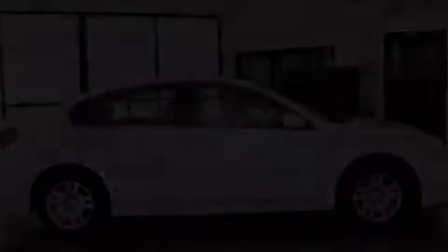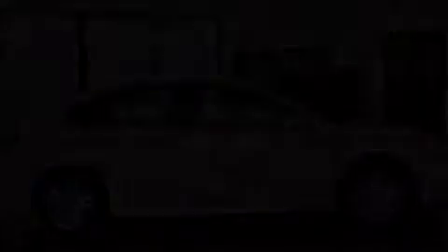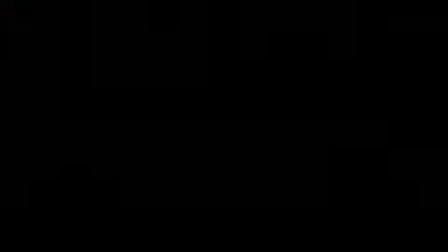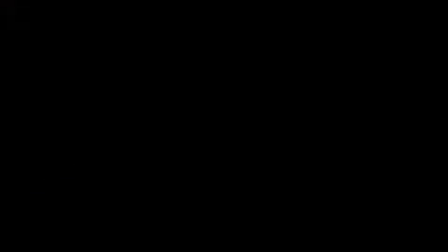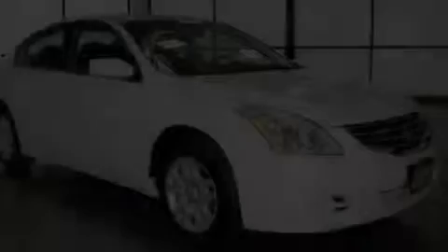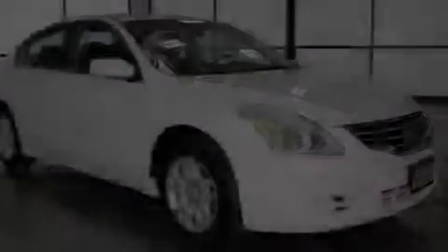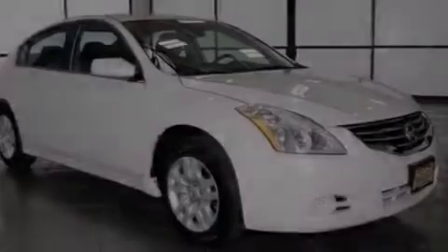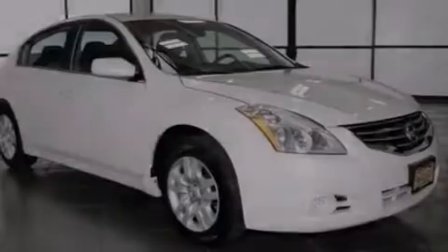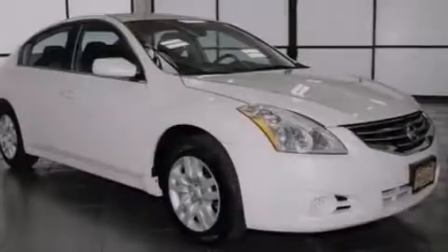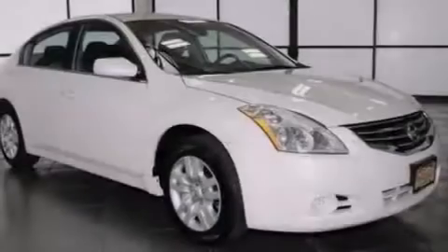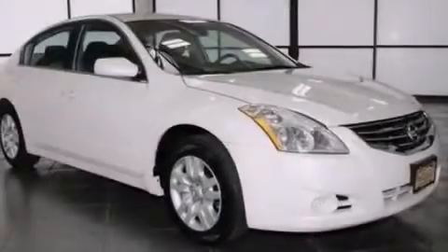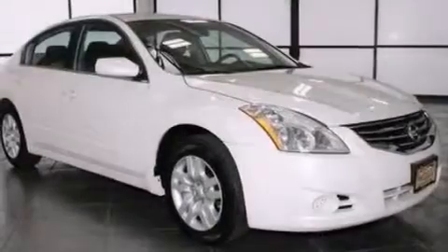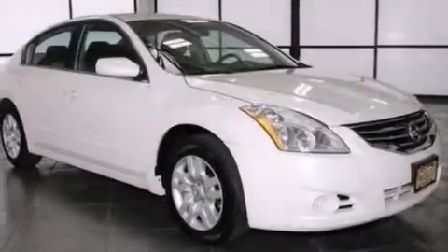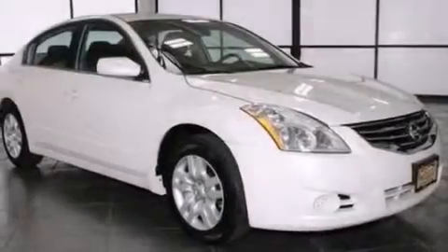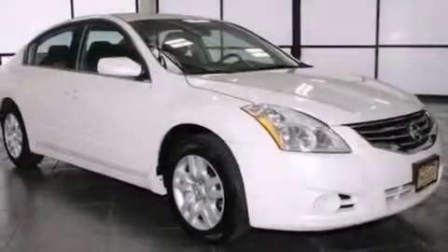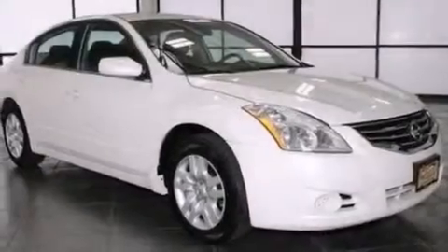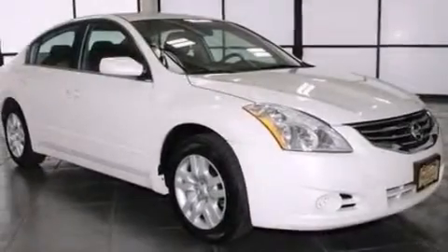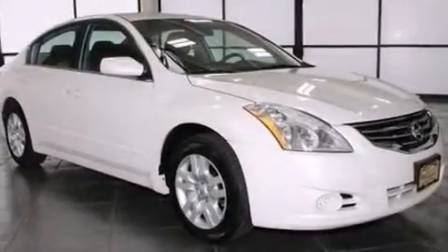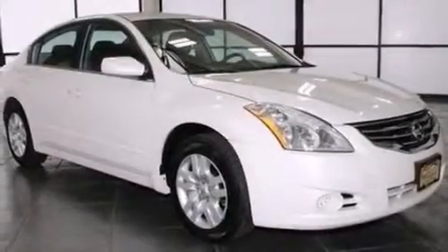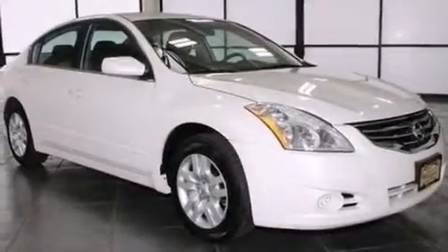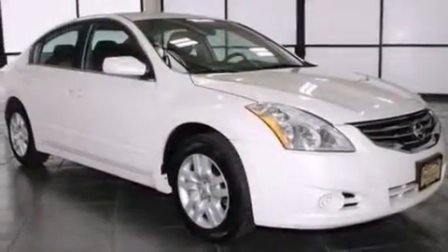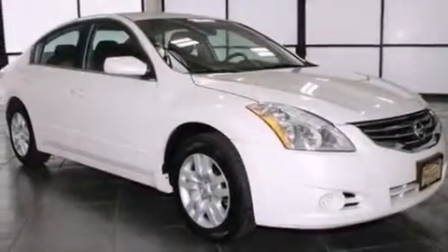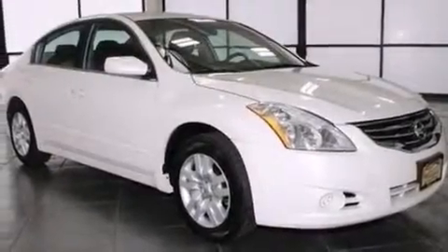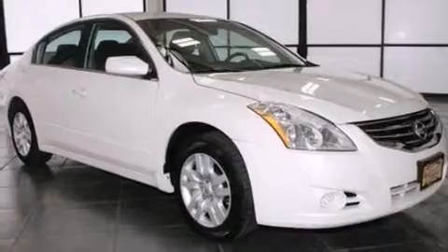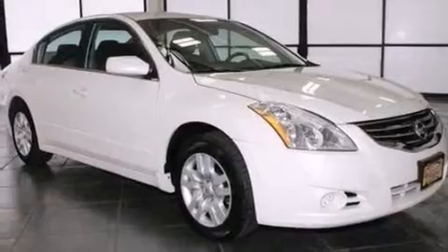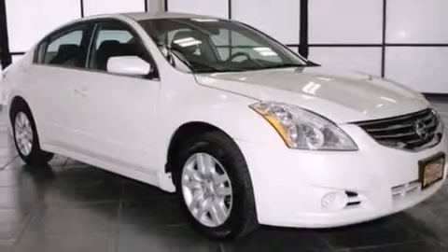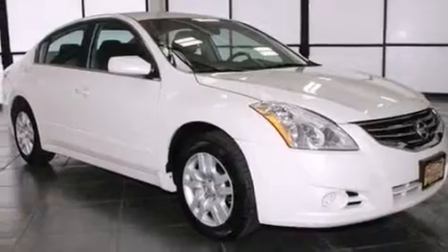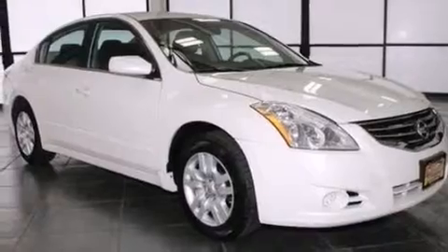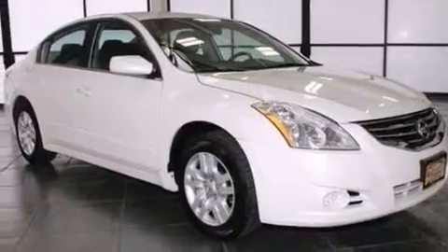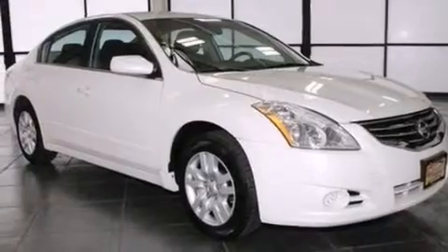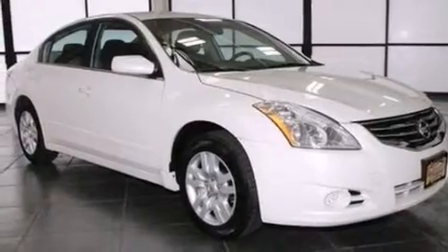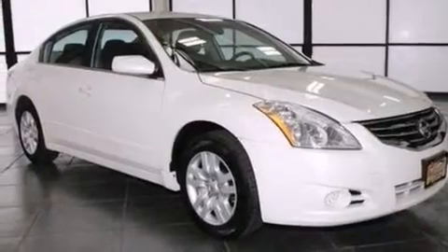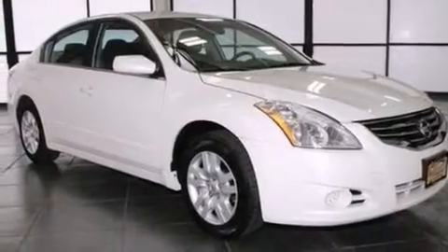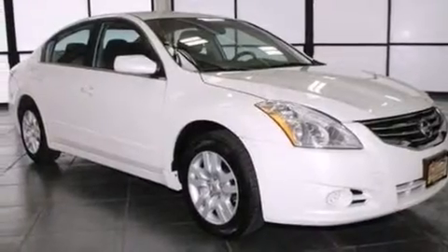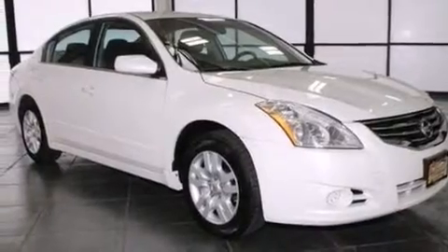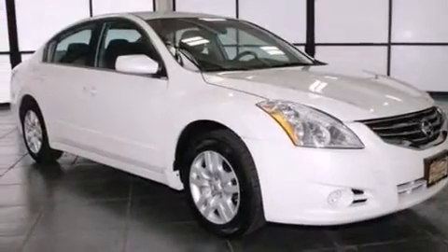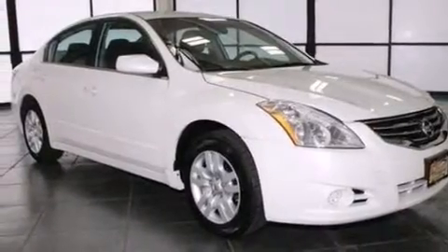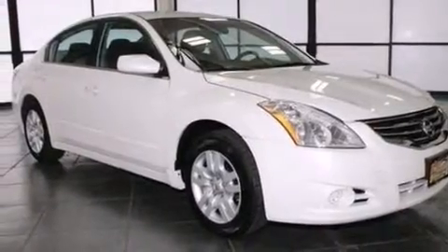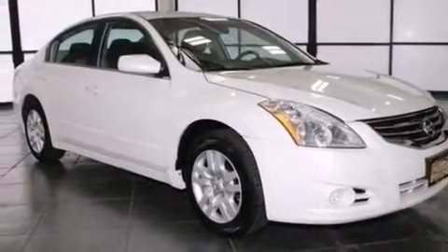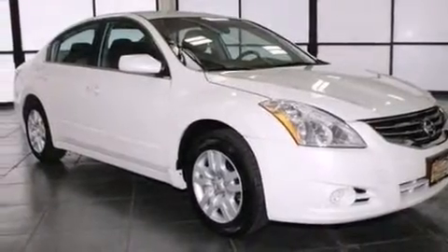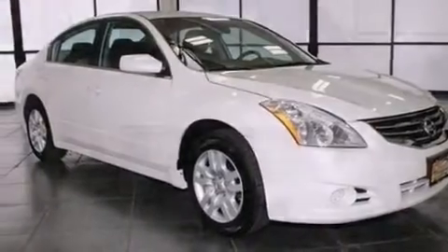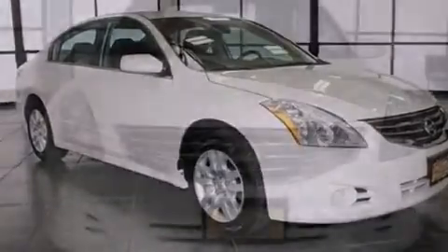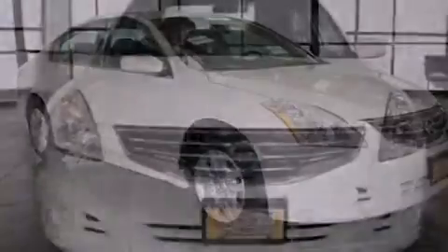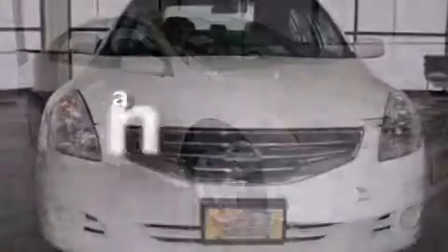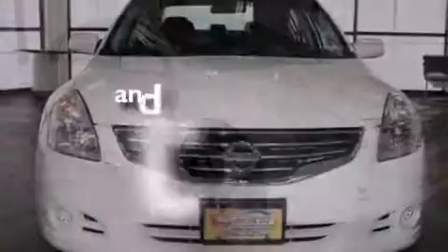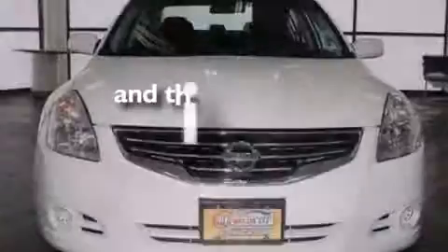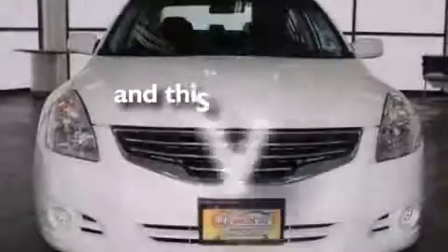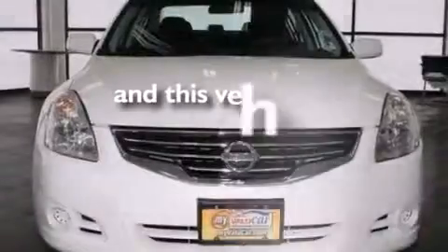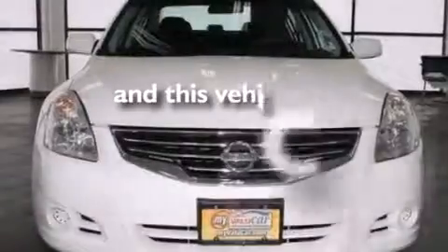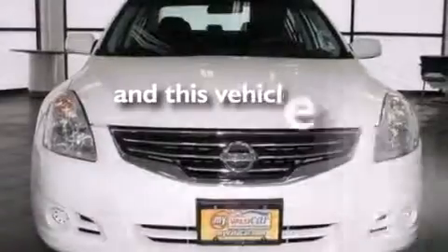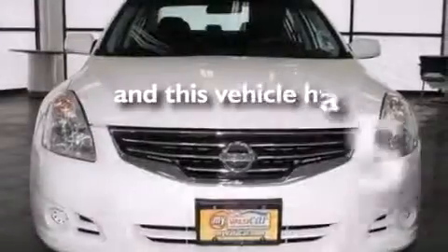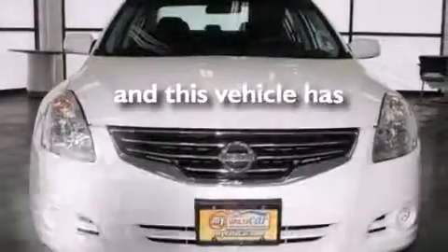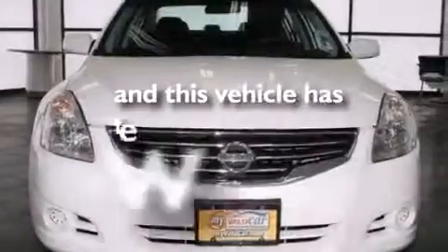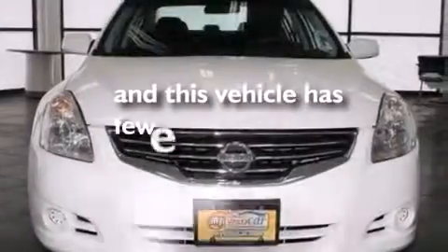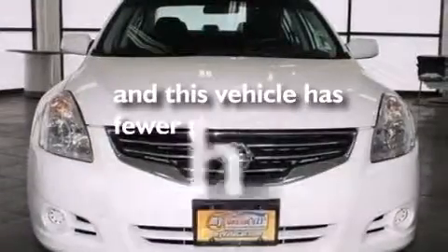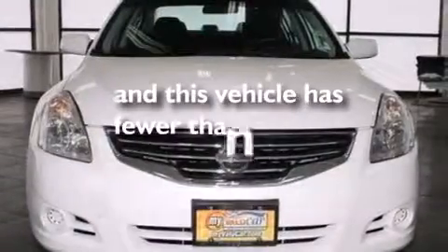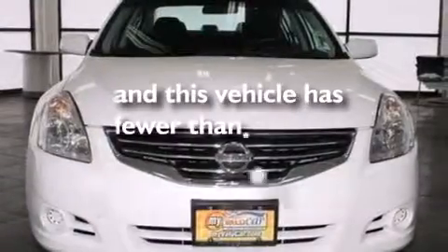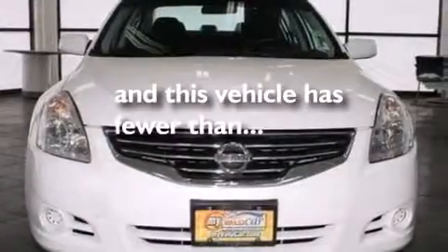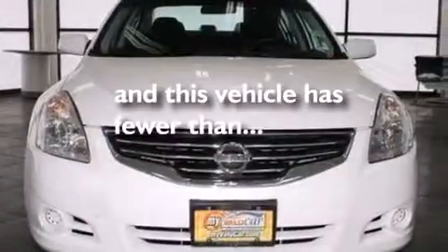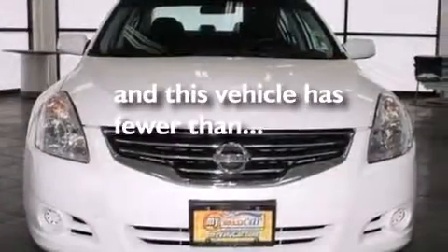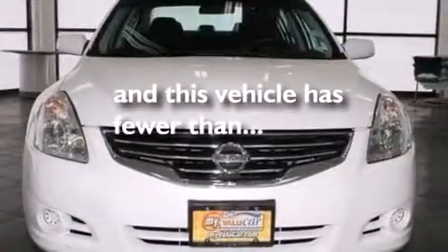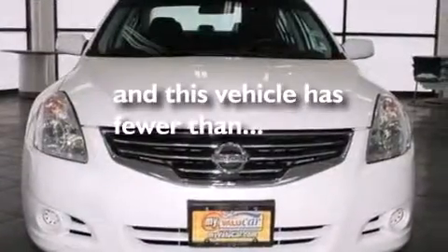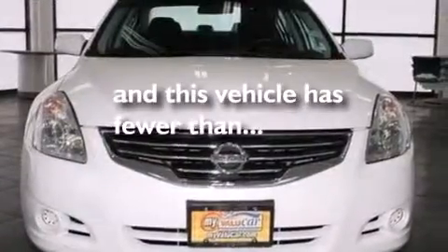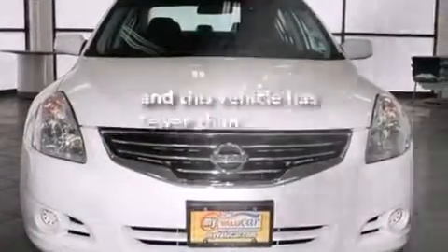Additional features include air conditioning, a pass-through rear seat, cruise control, and rear seat childproof door locks. This vehicle has less than 30,000 miles.